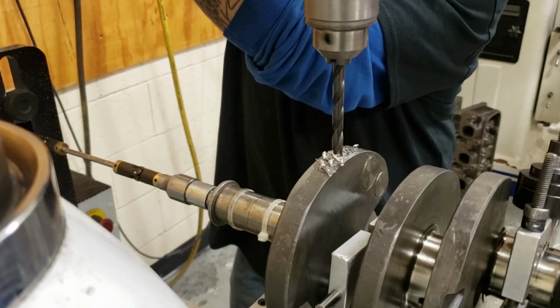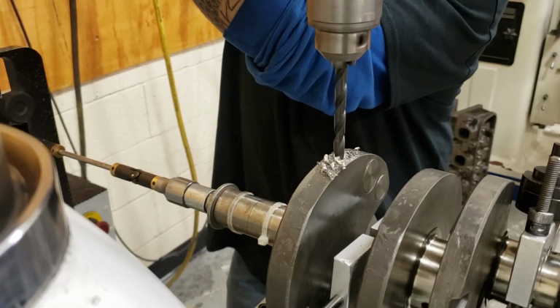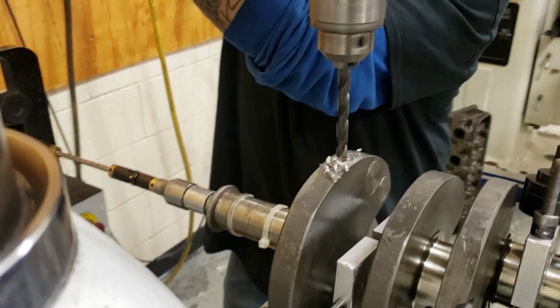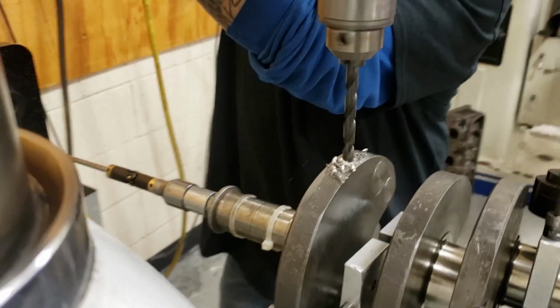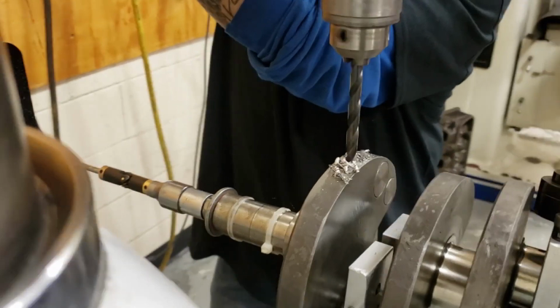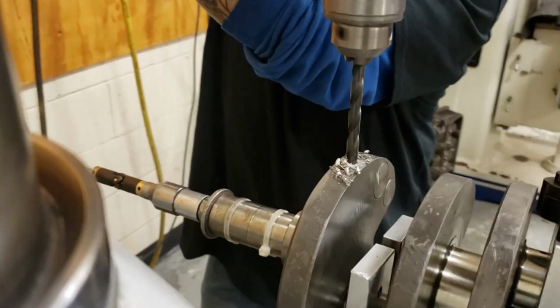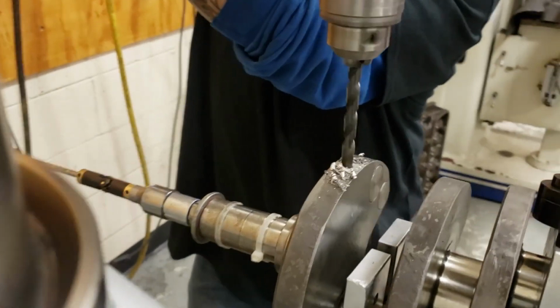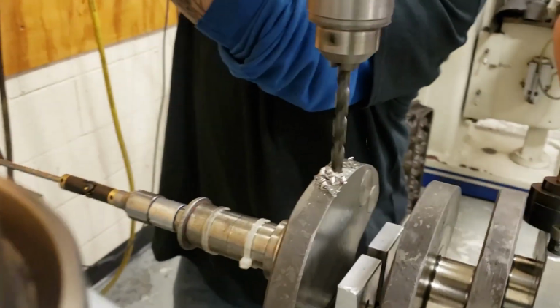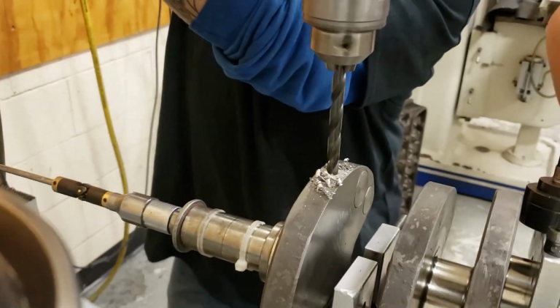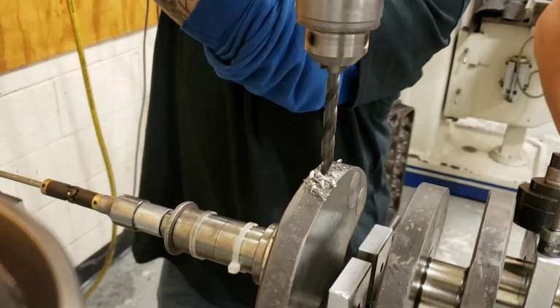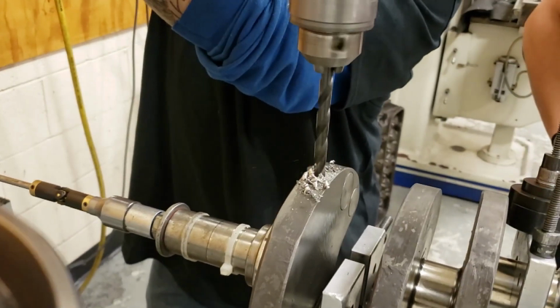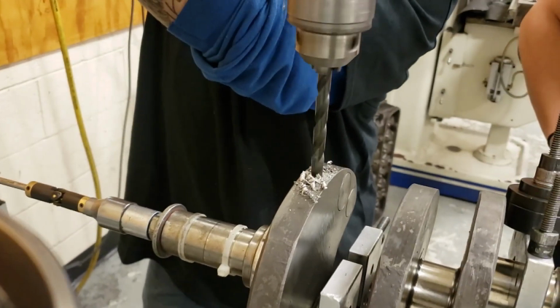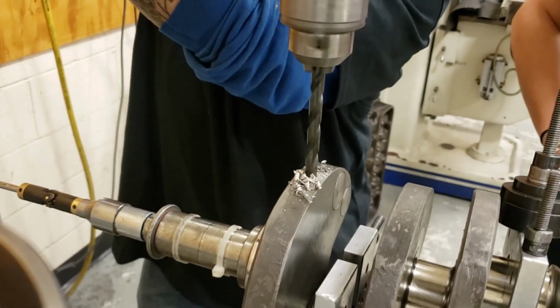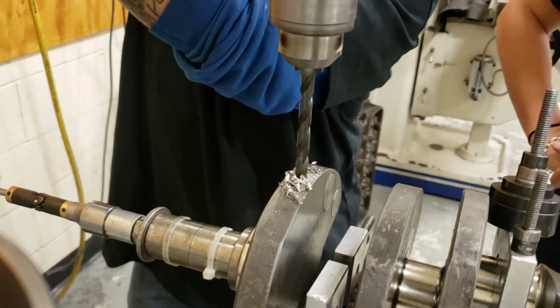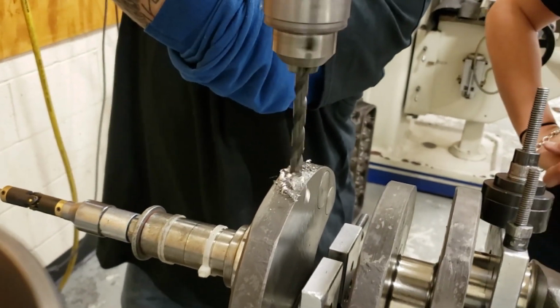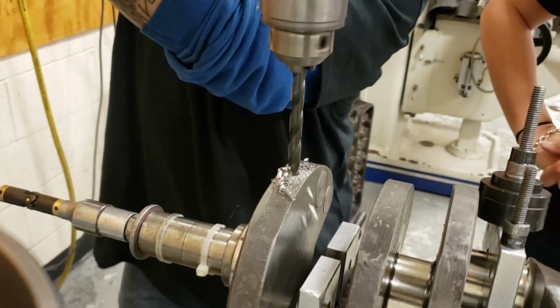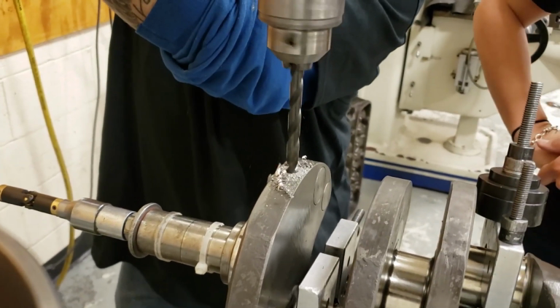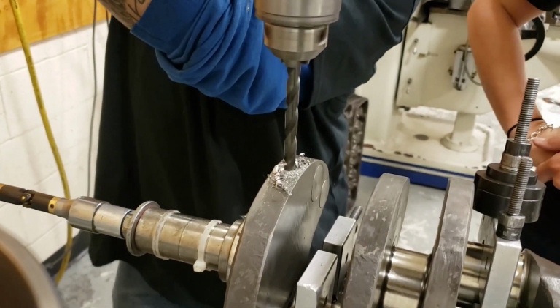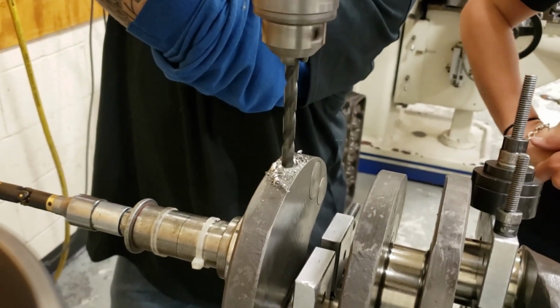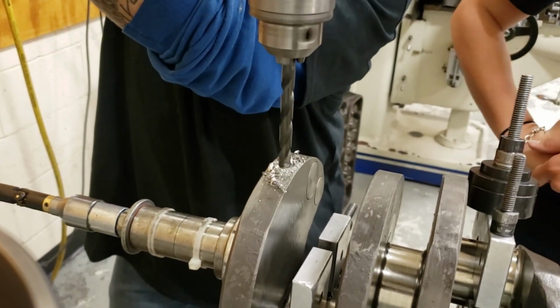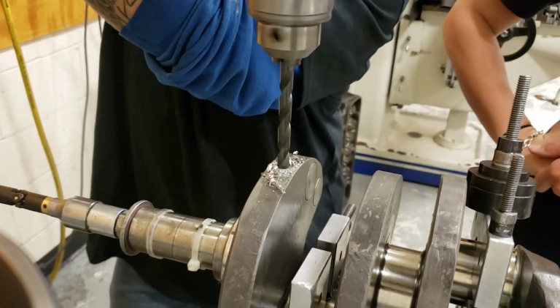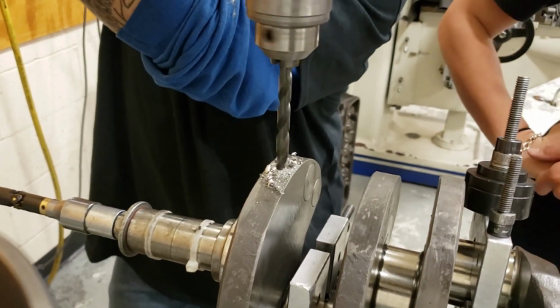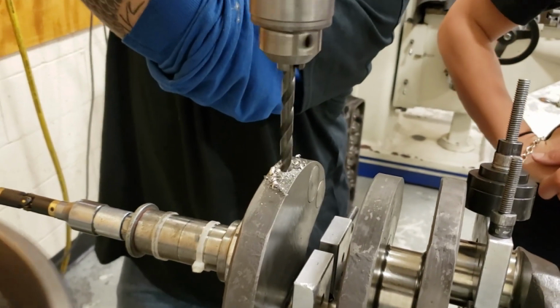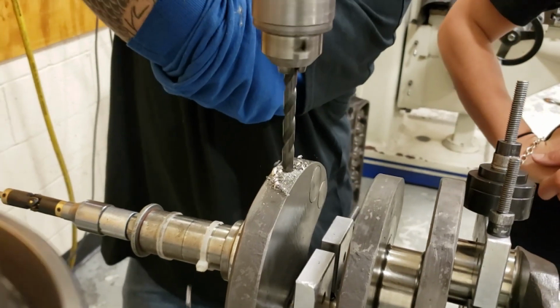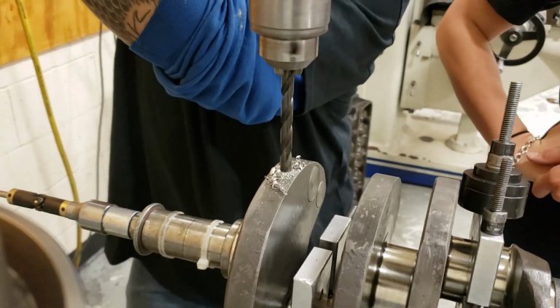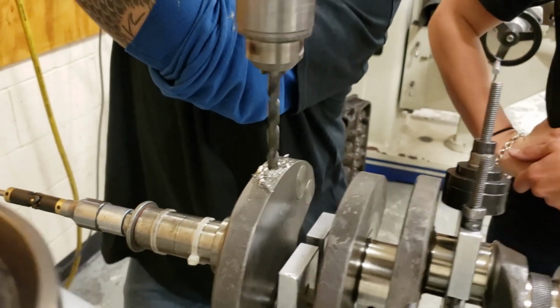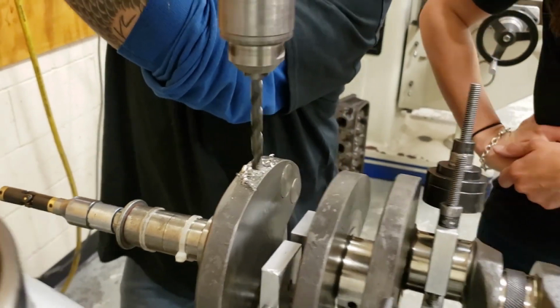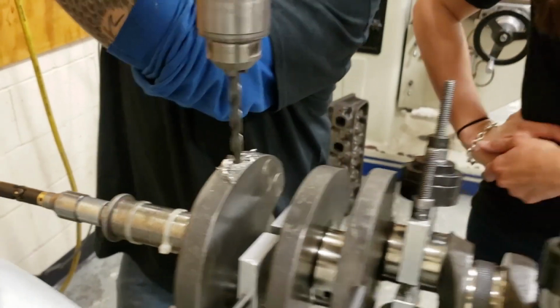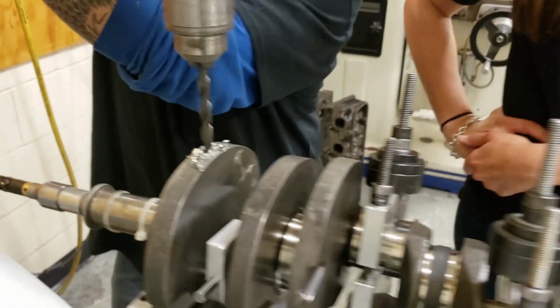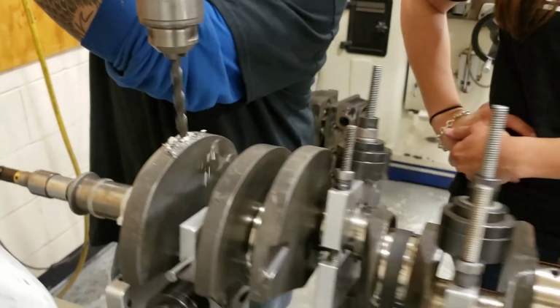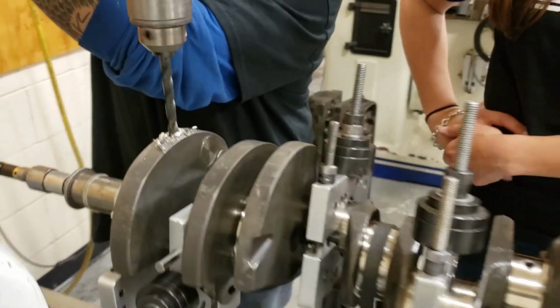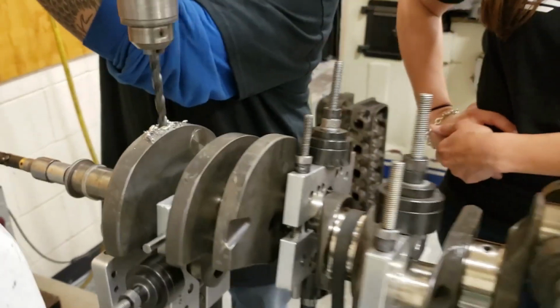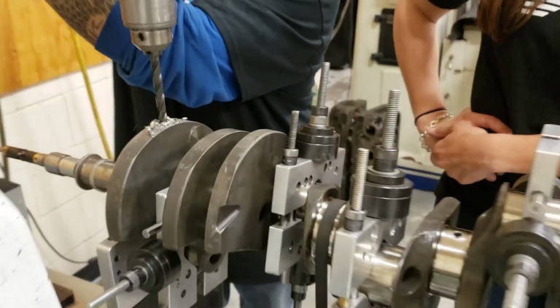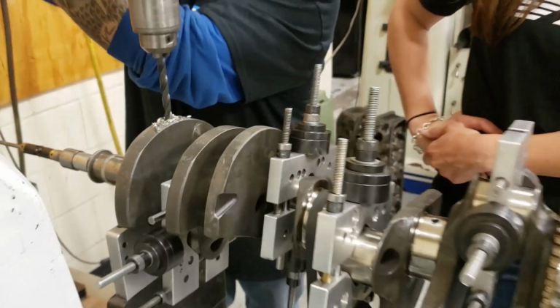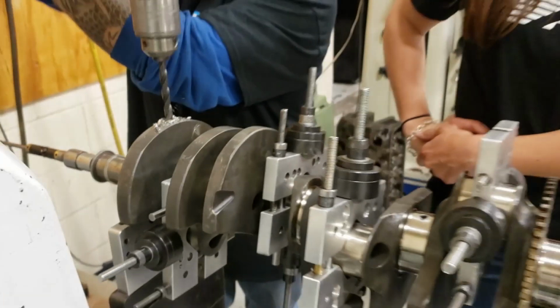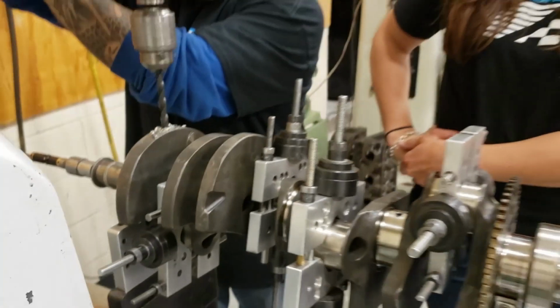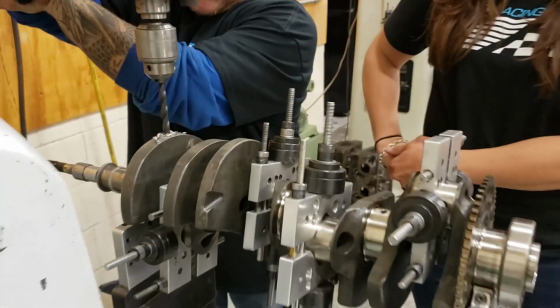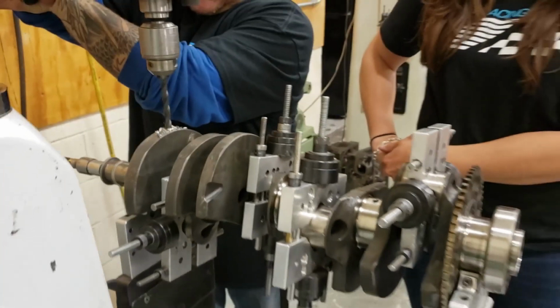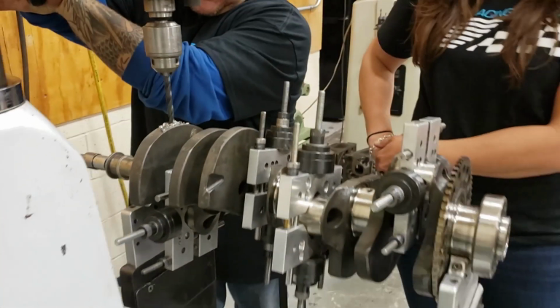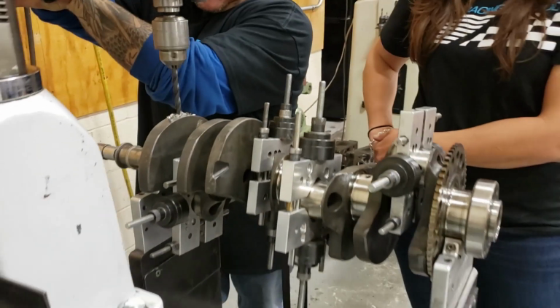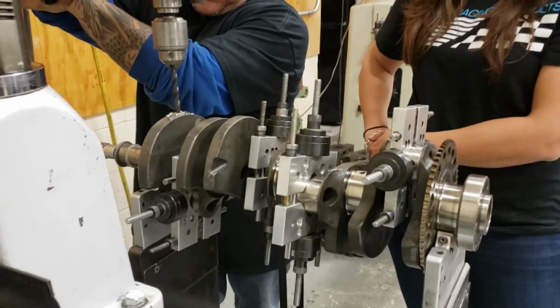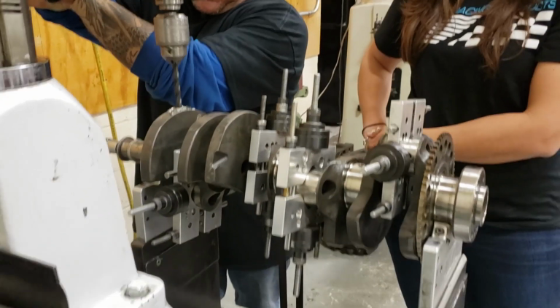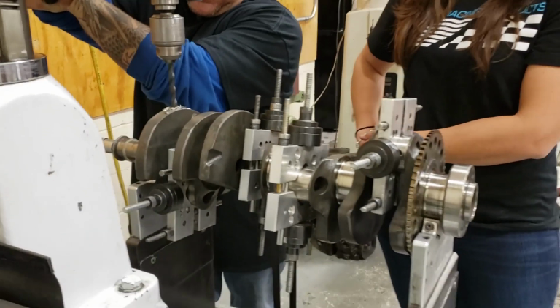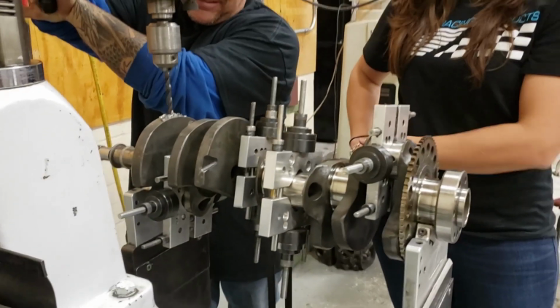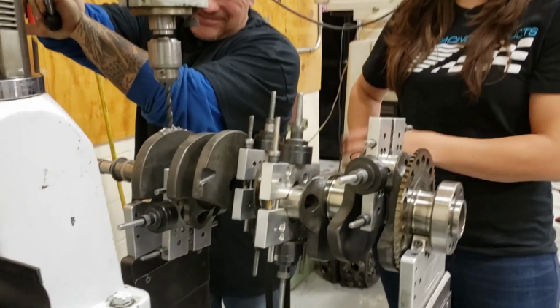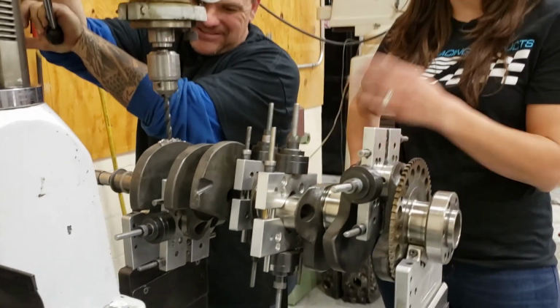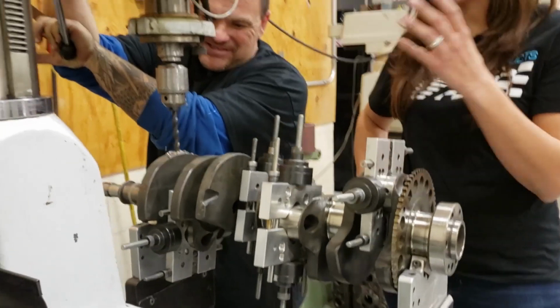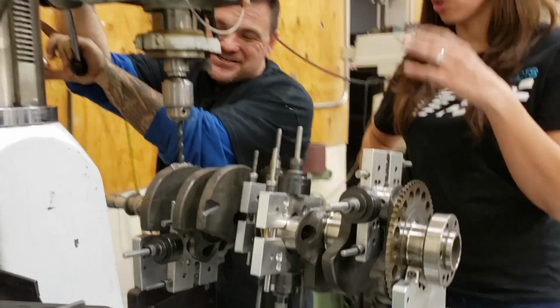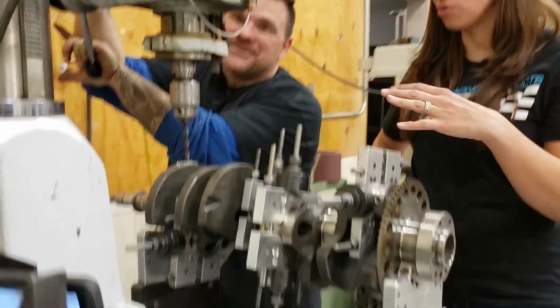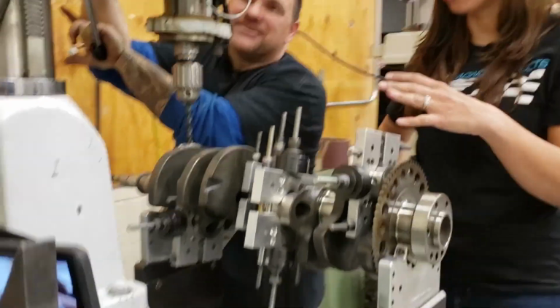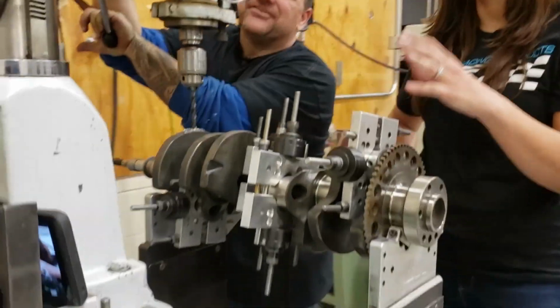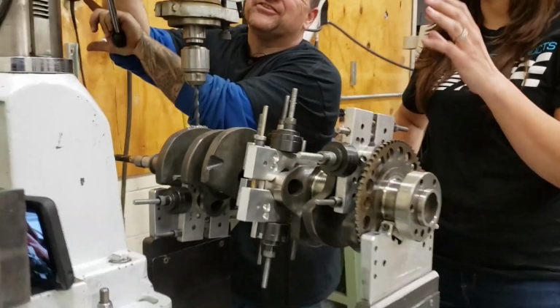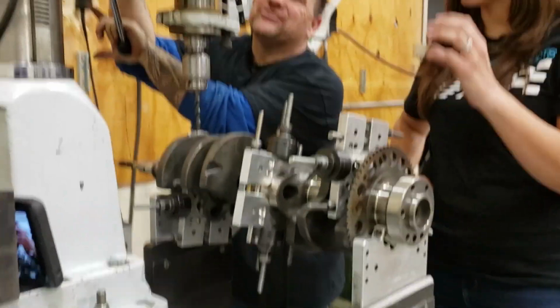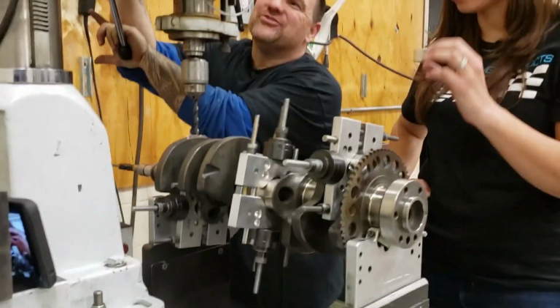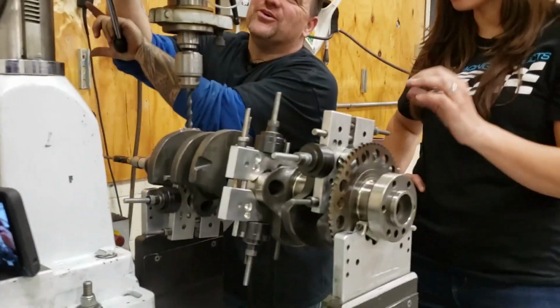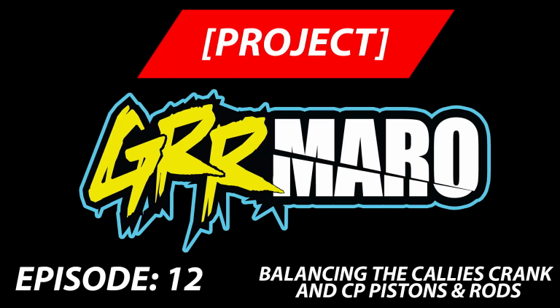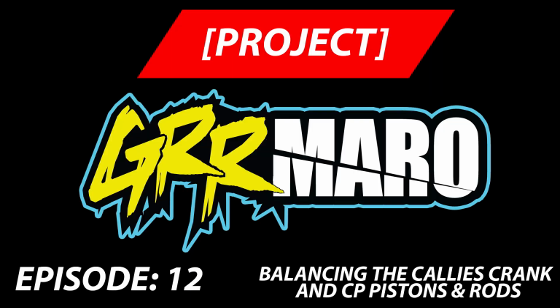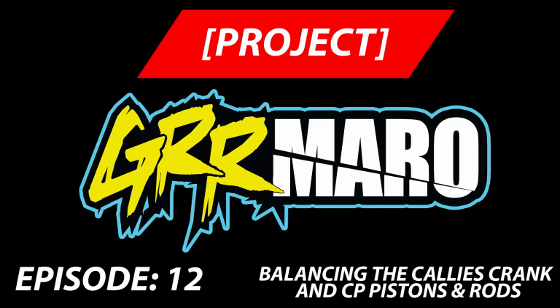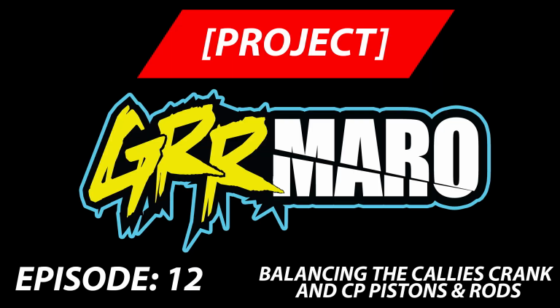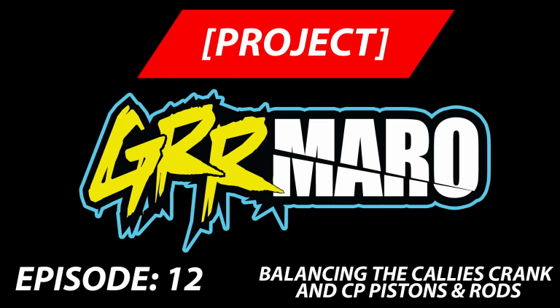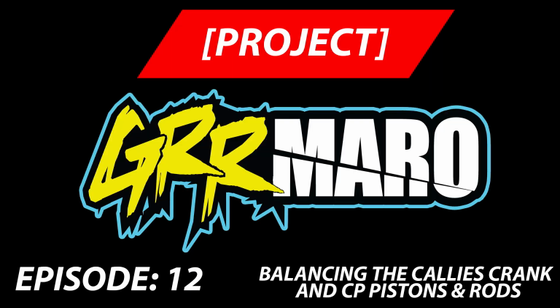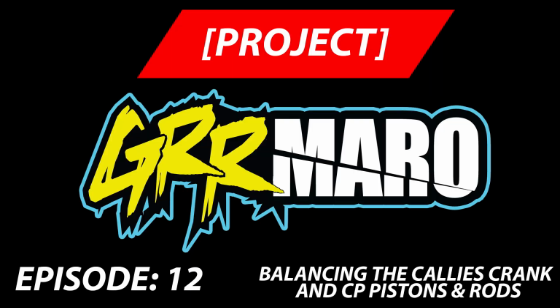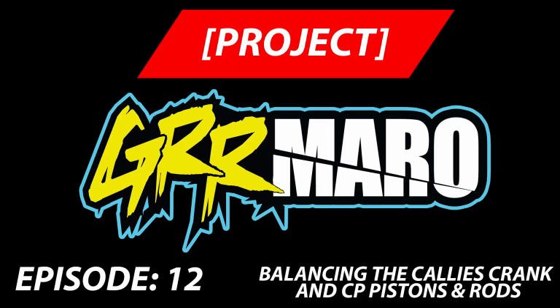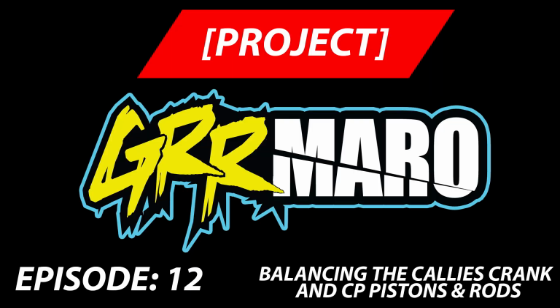Taking your brand new crankshaft and drilling holes in it. I know. I keep telling myself, this is normal. This is normal. This is normal.